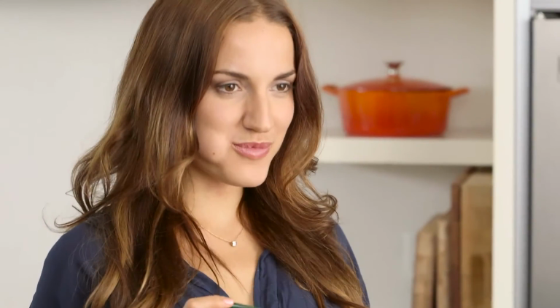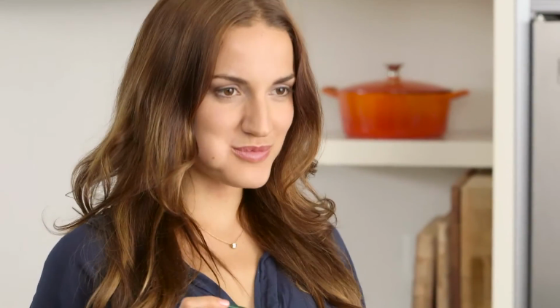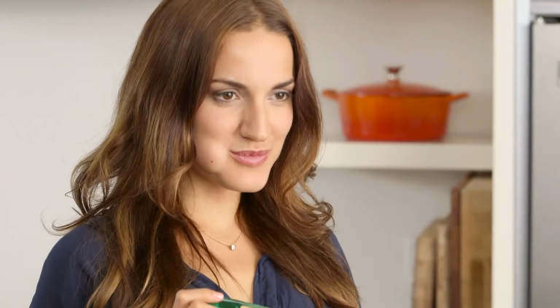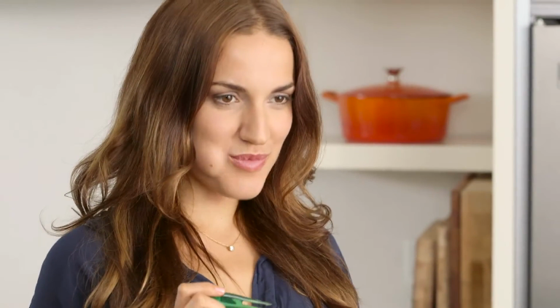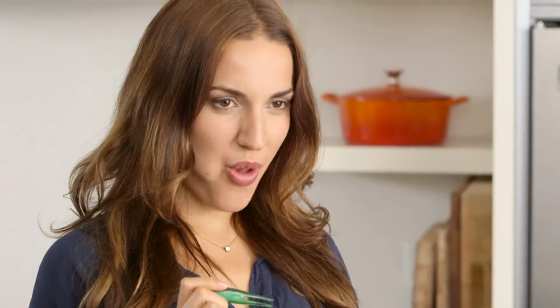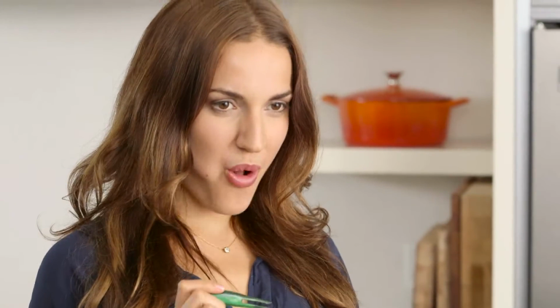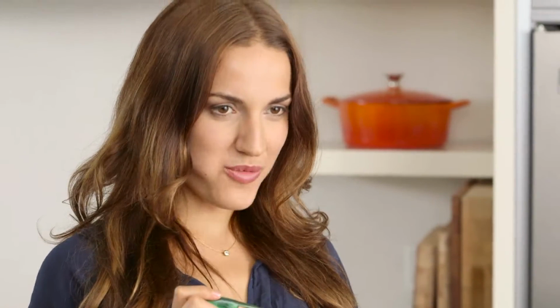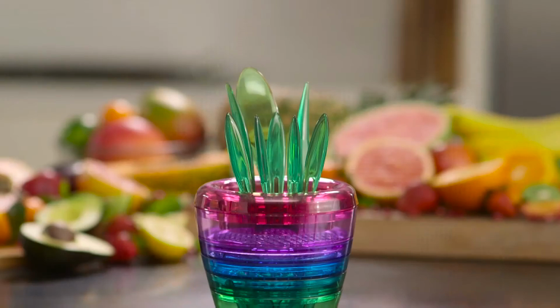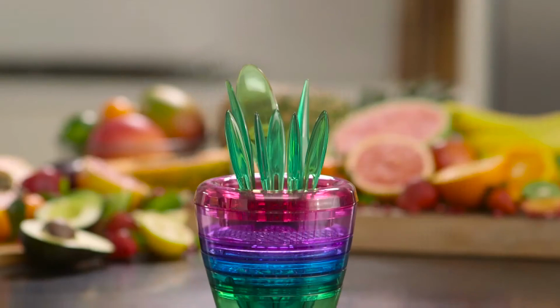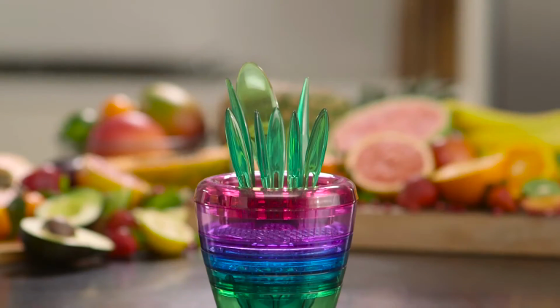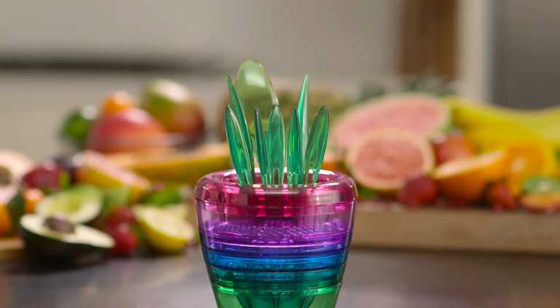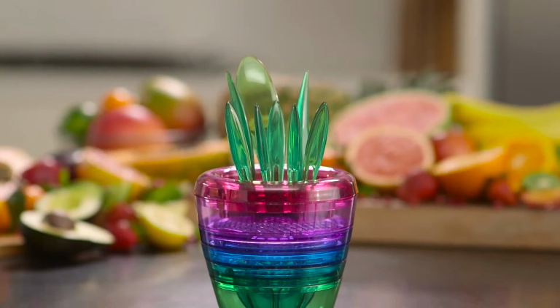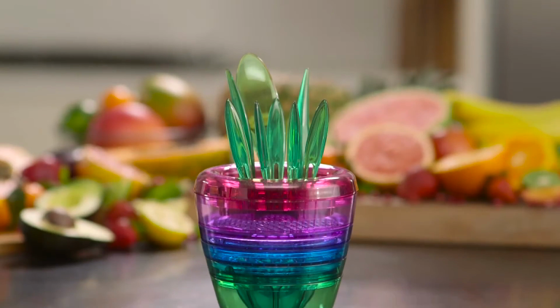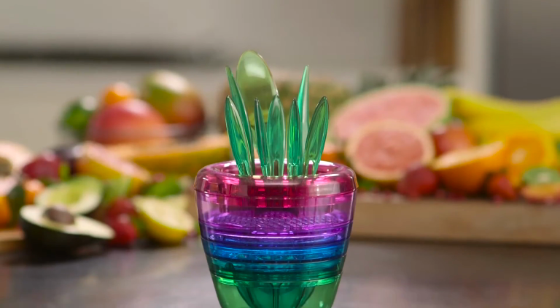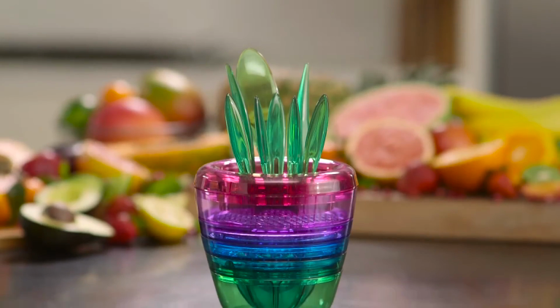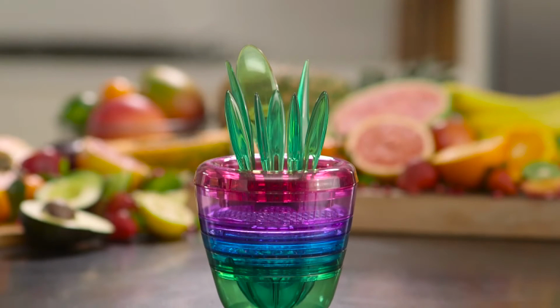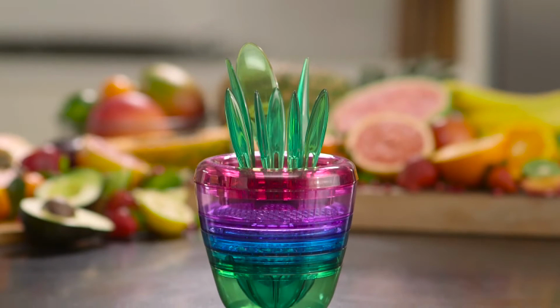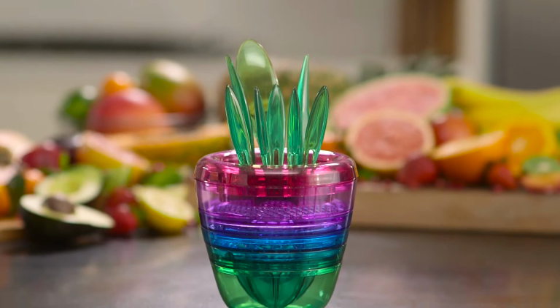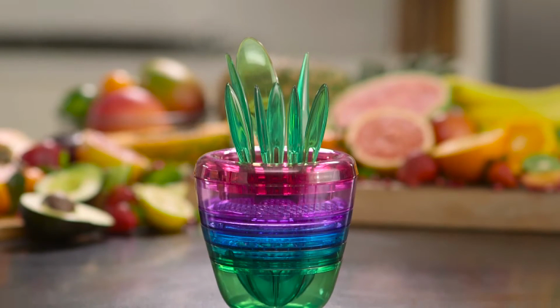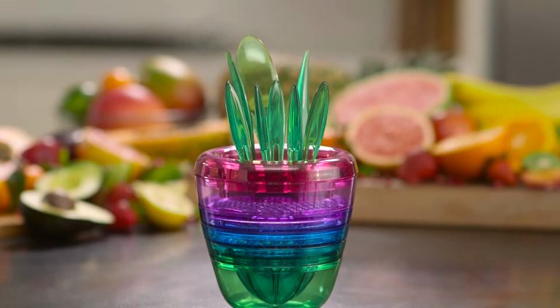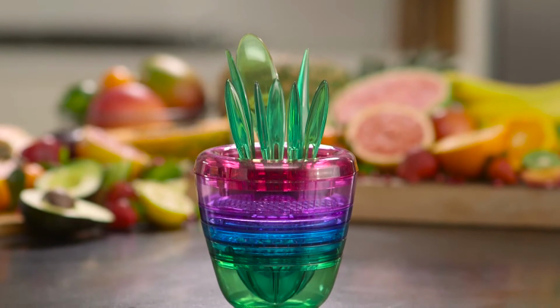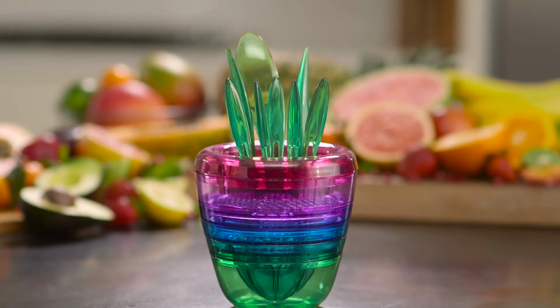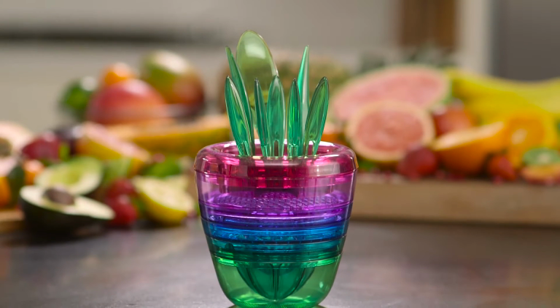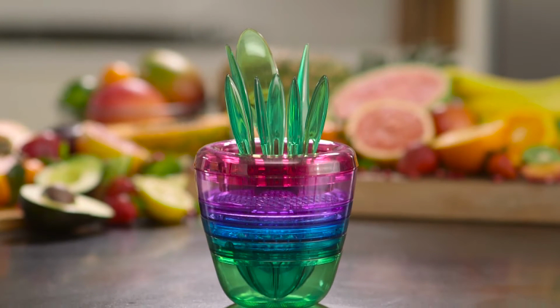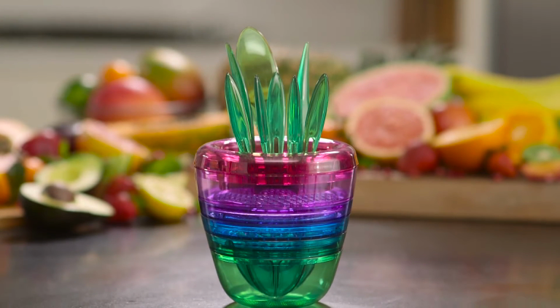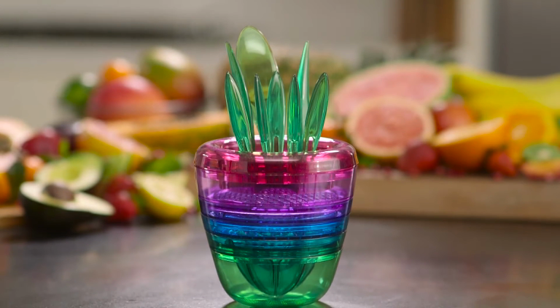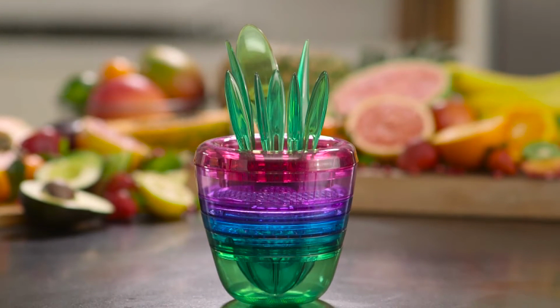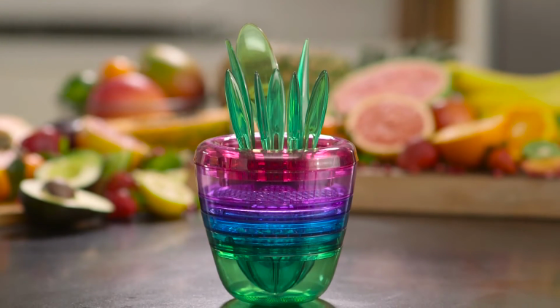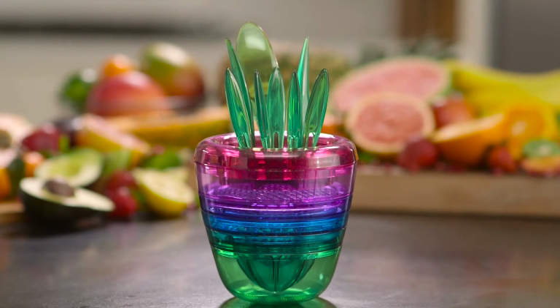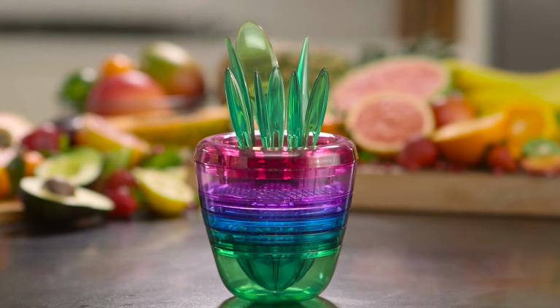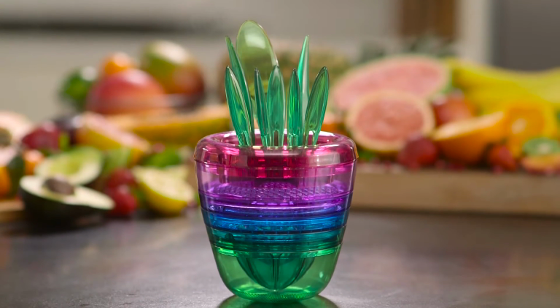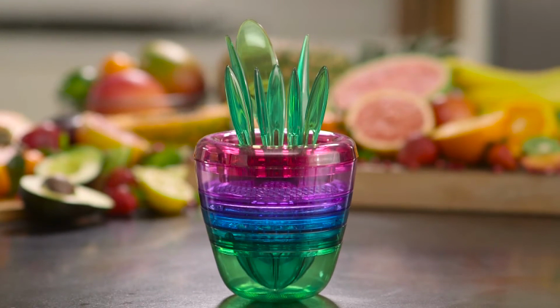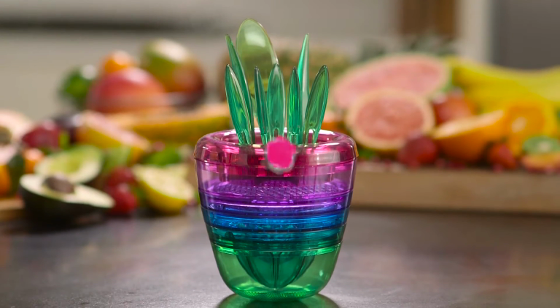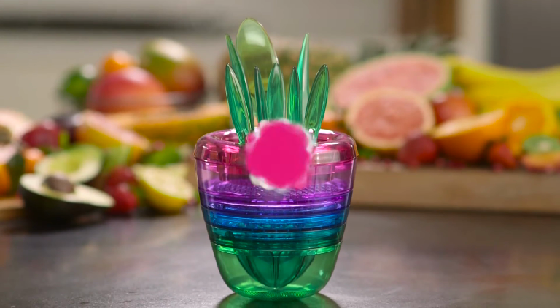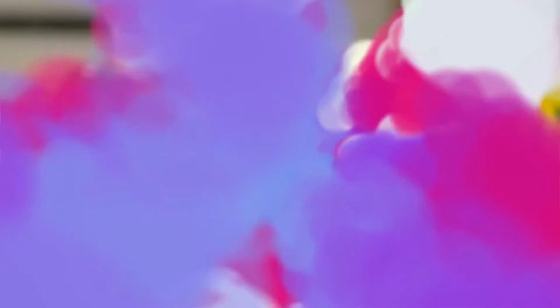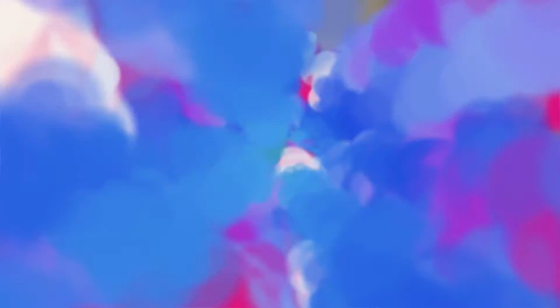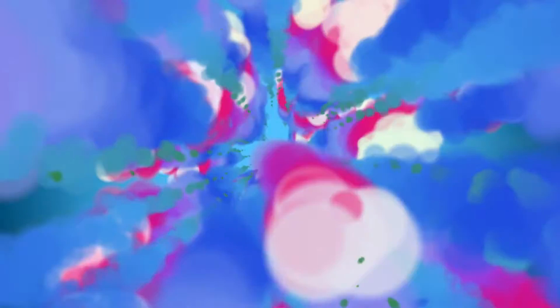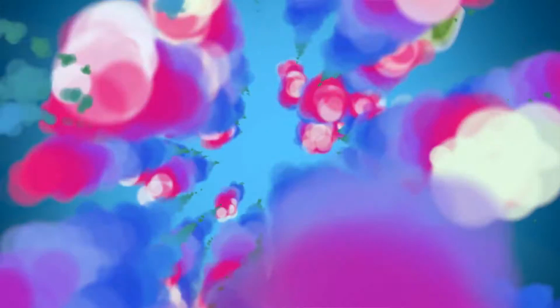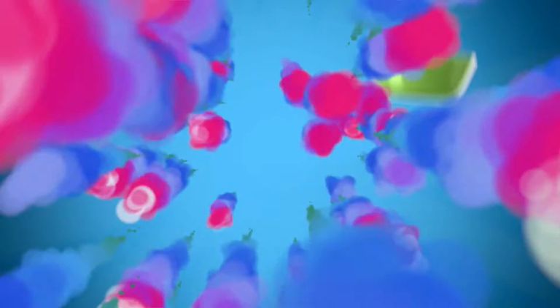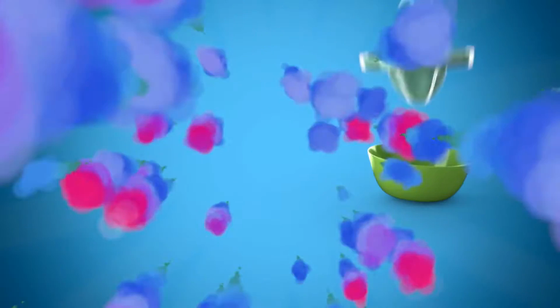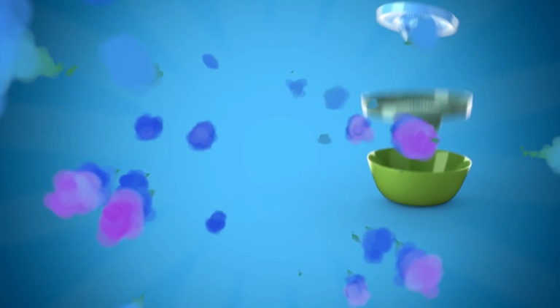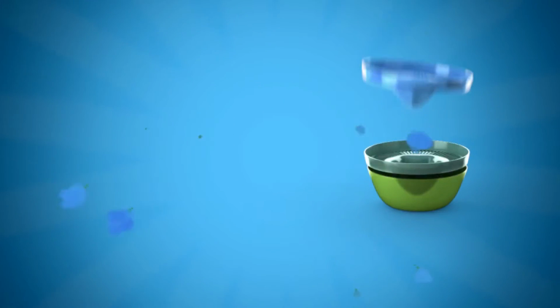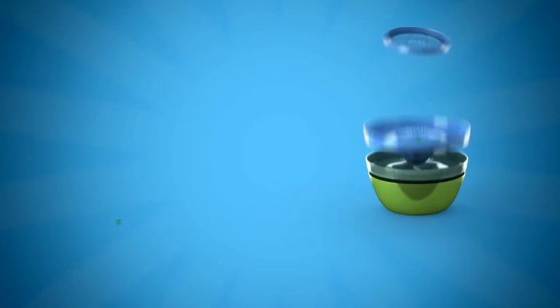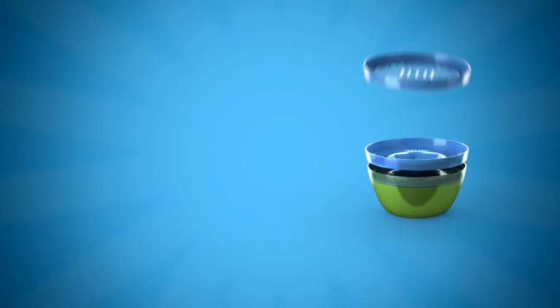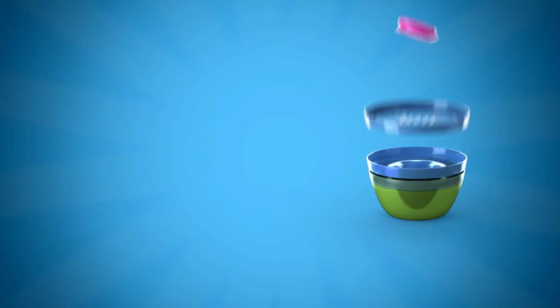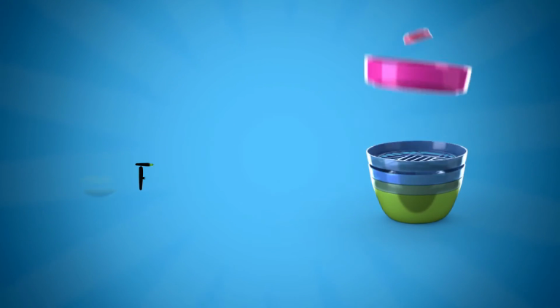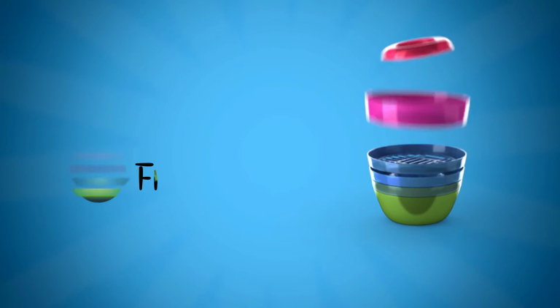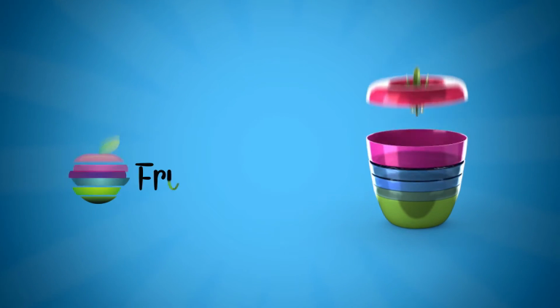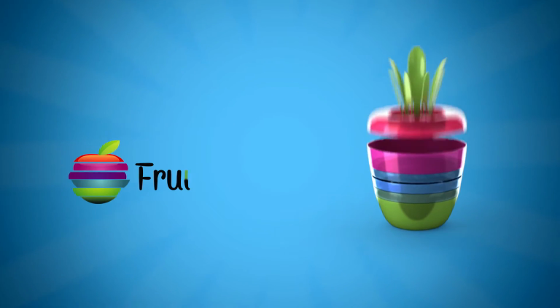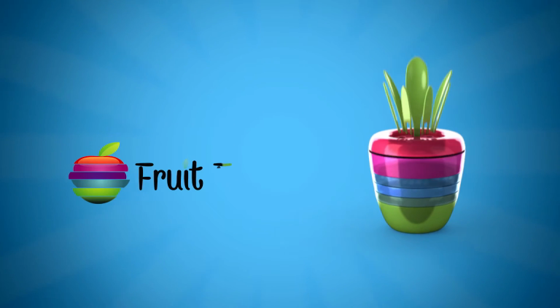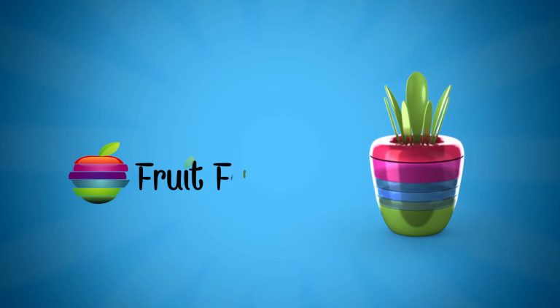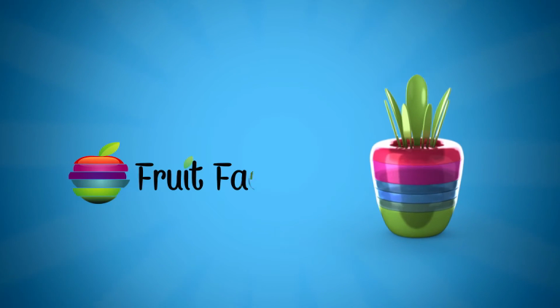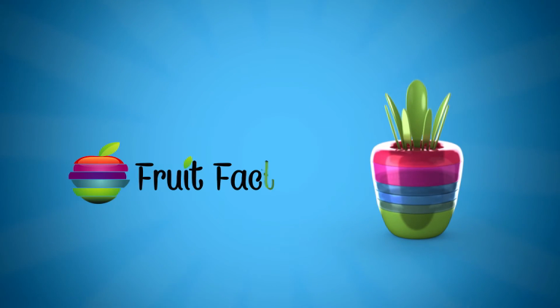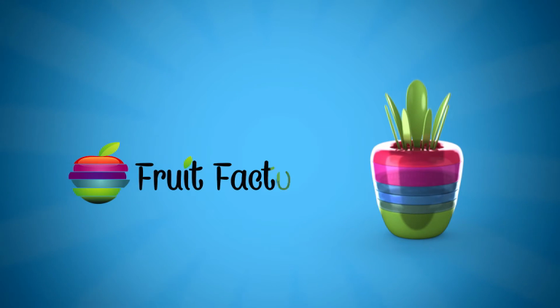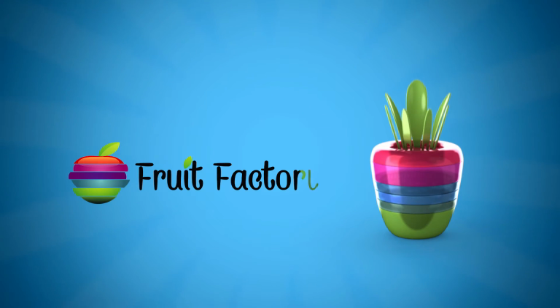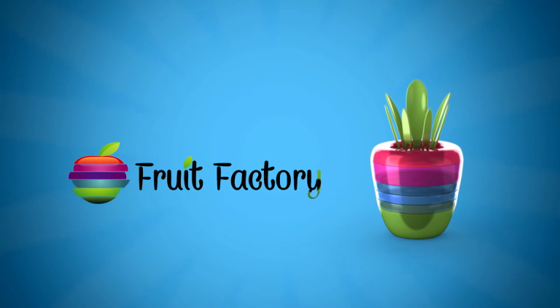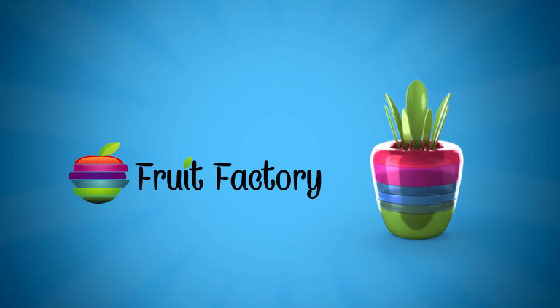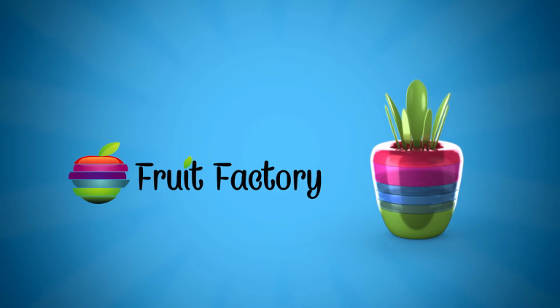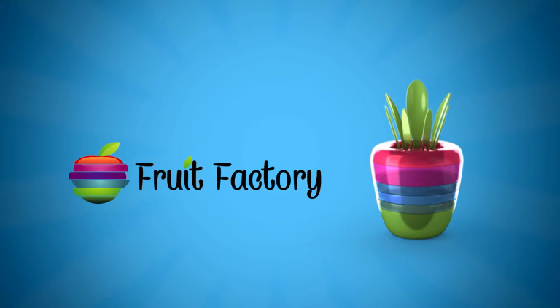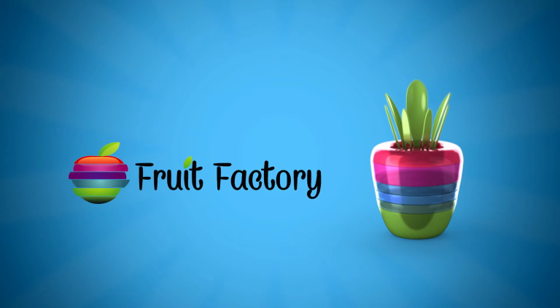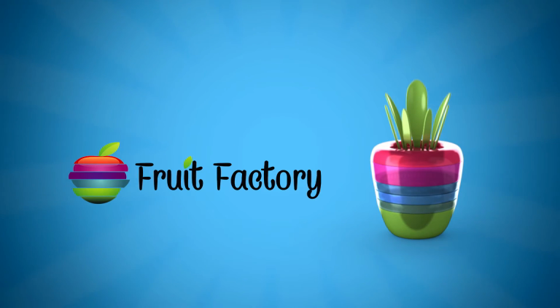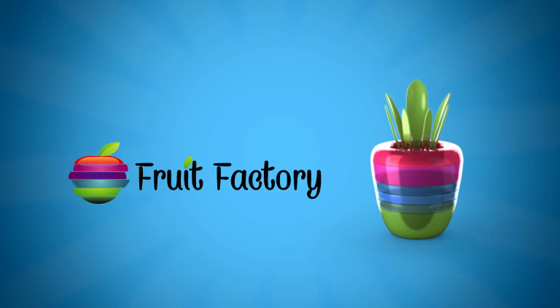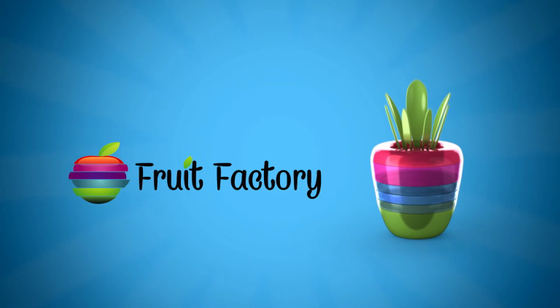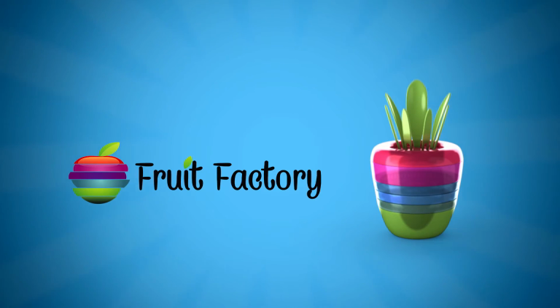Fruit Factory — your ticket to fast, fresh fruit. Call or click to order your very own Fruit Factory now.